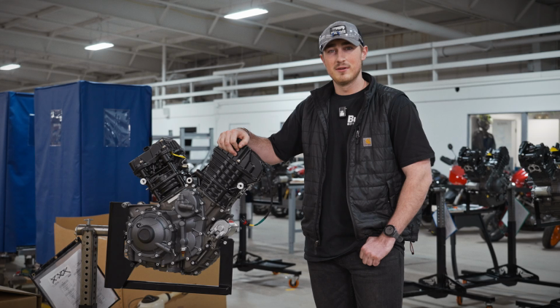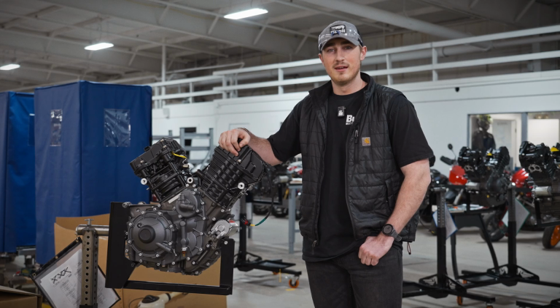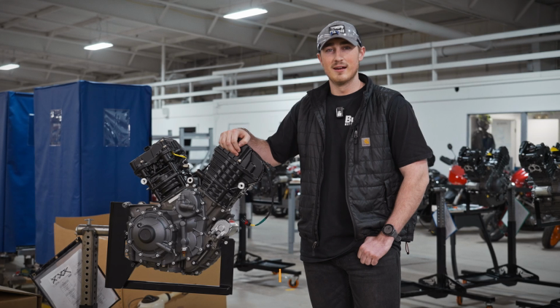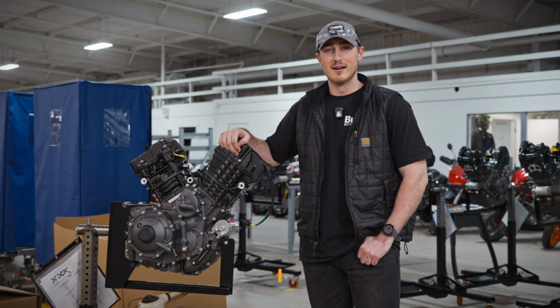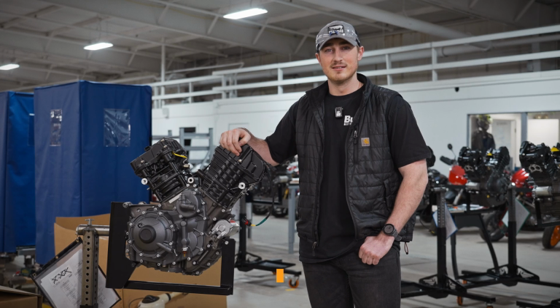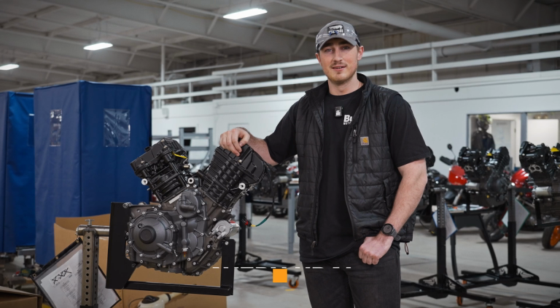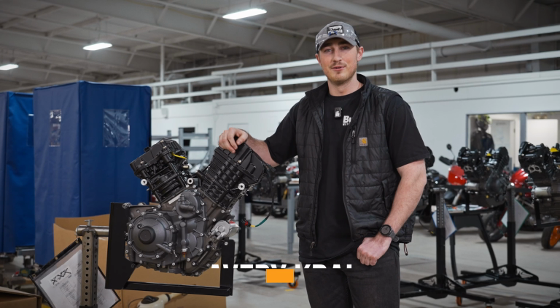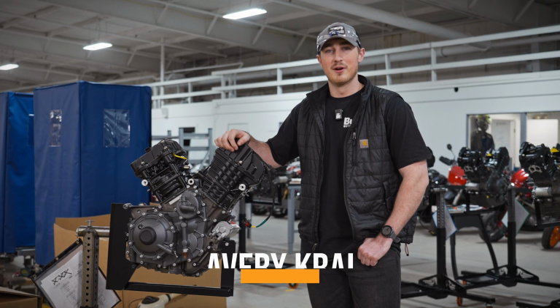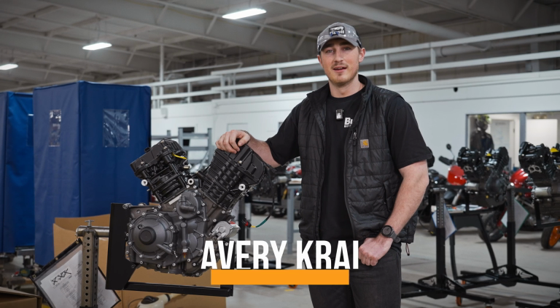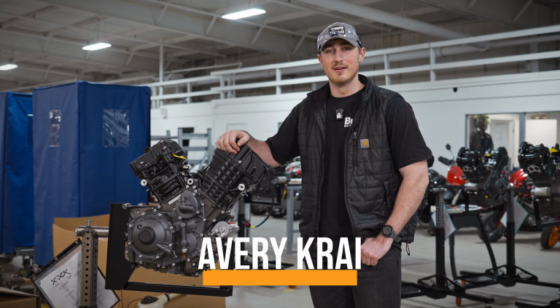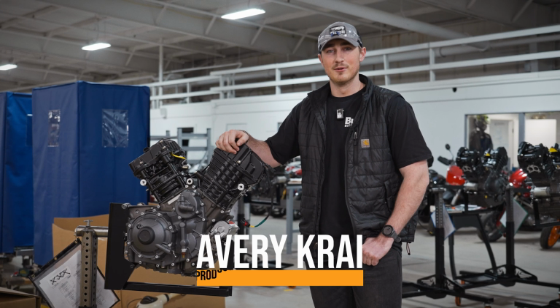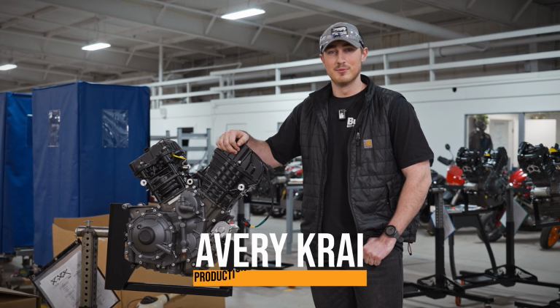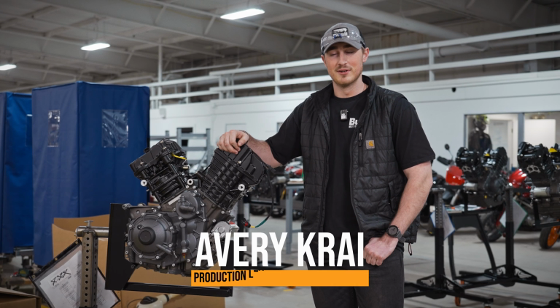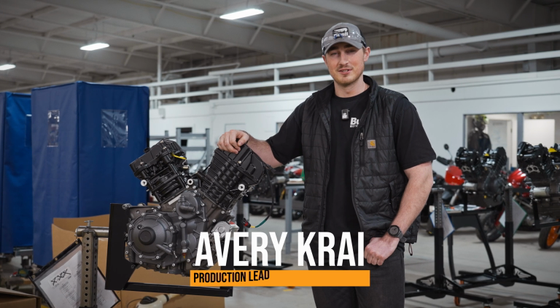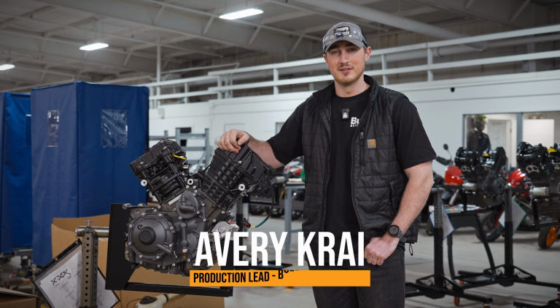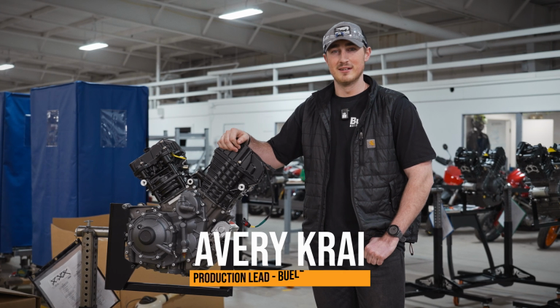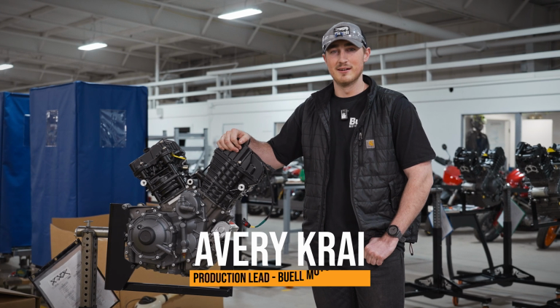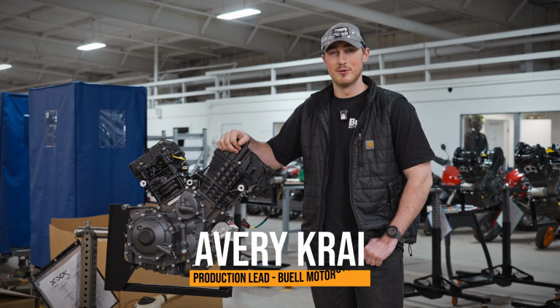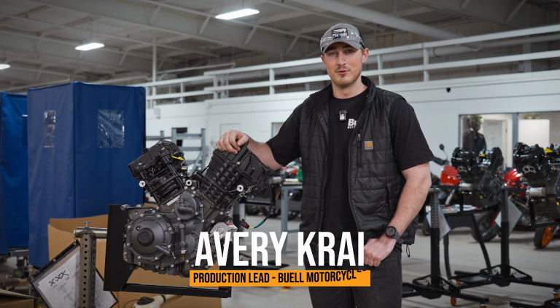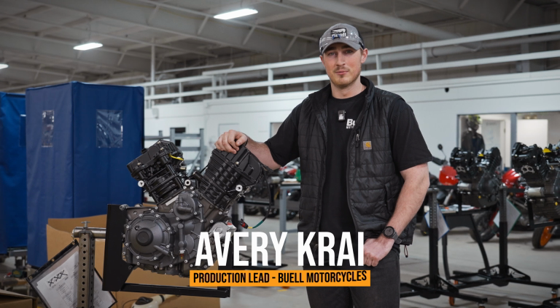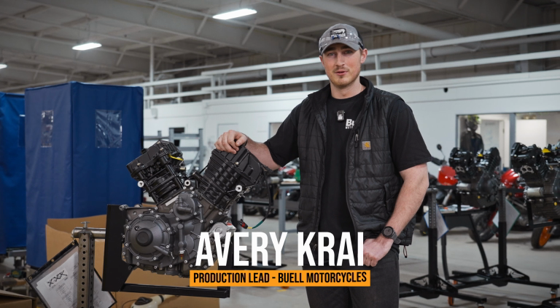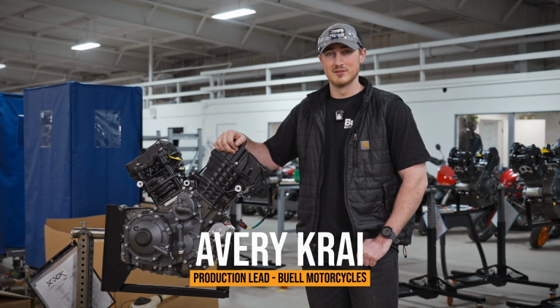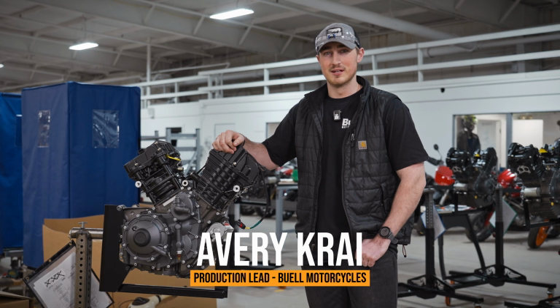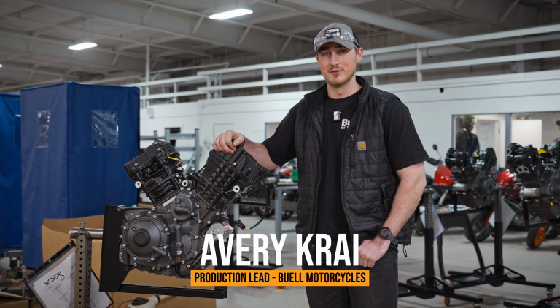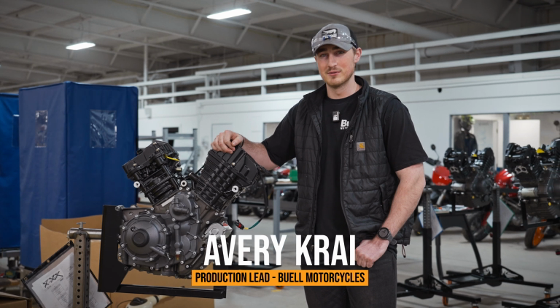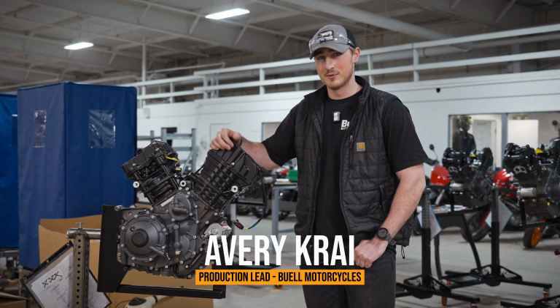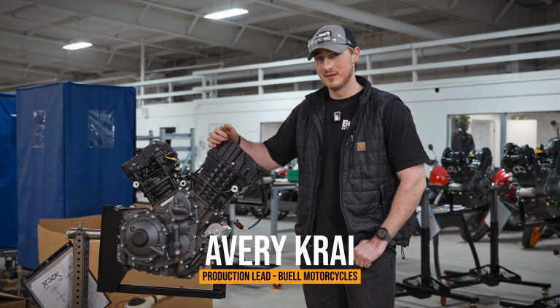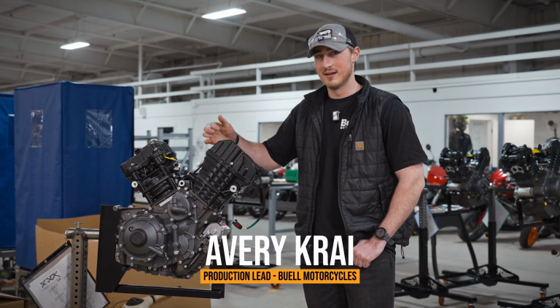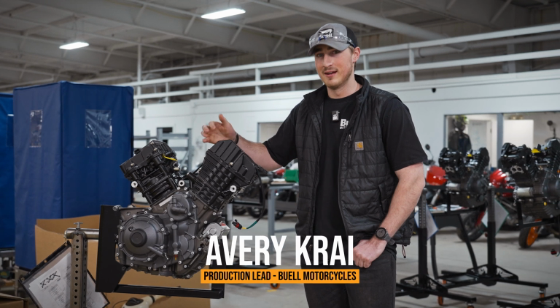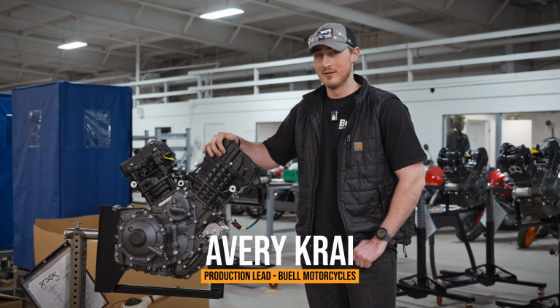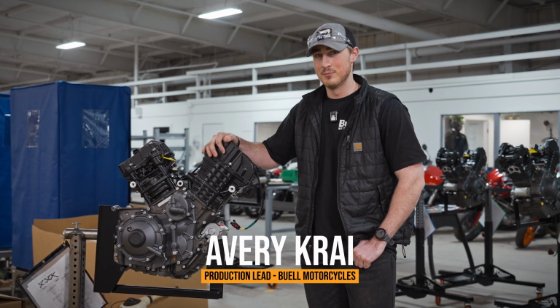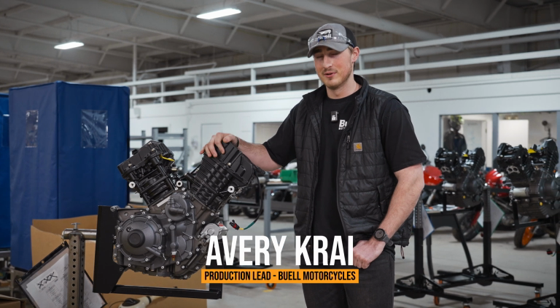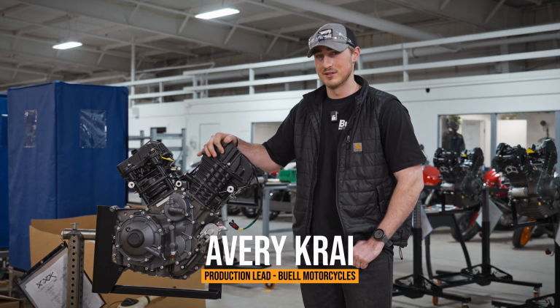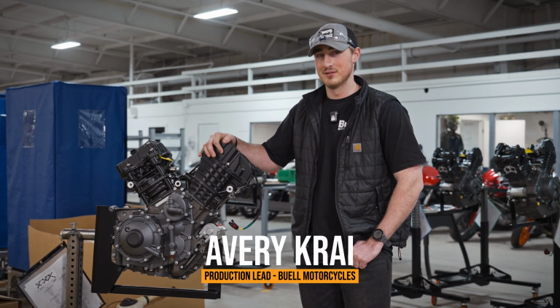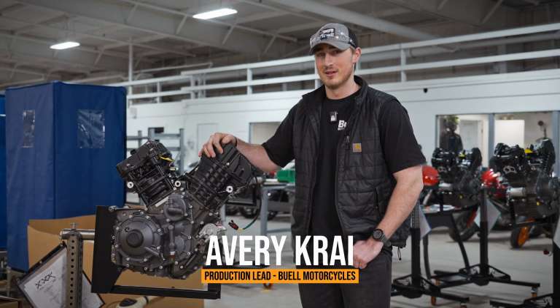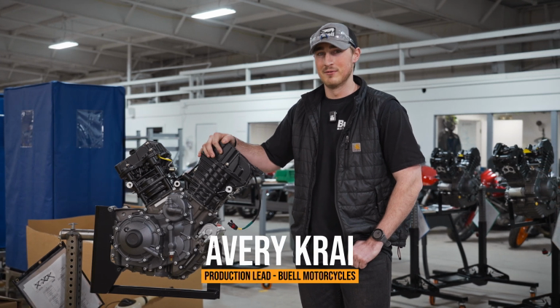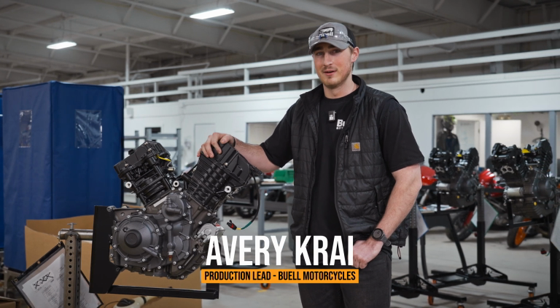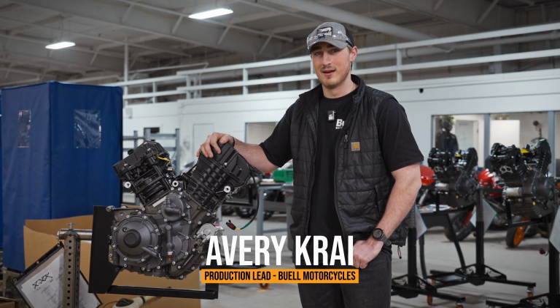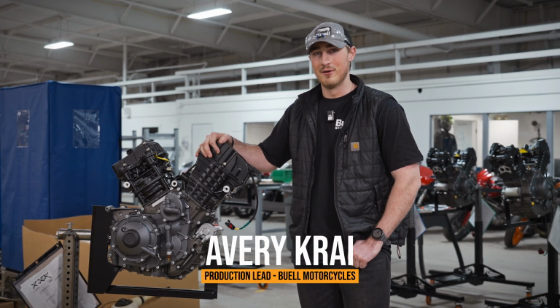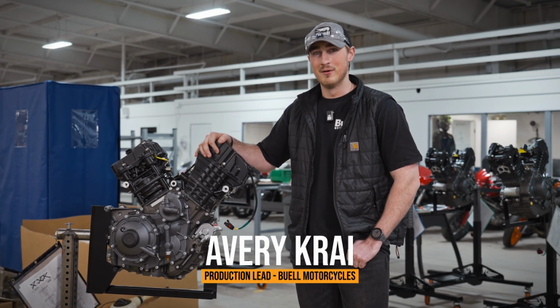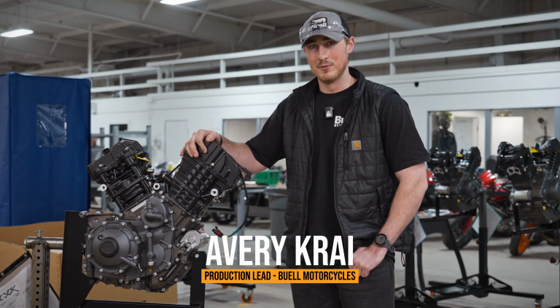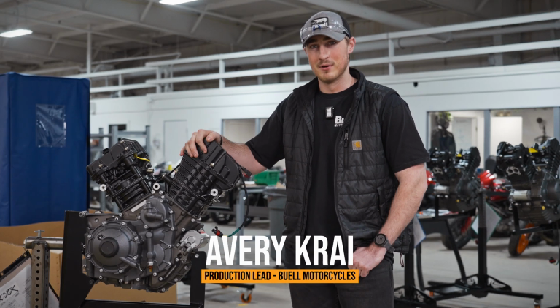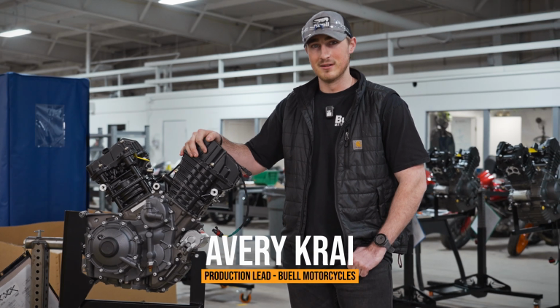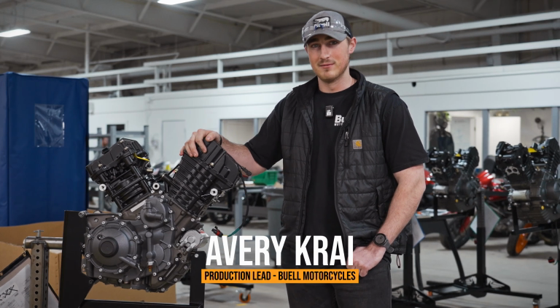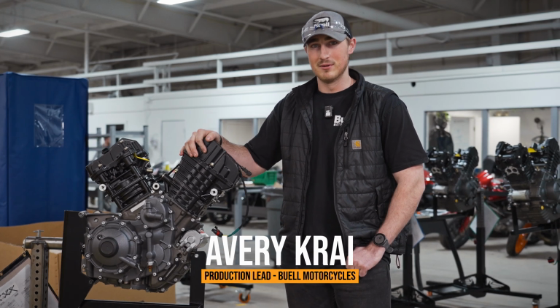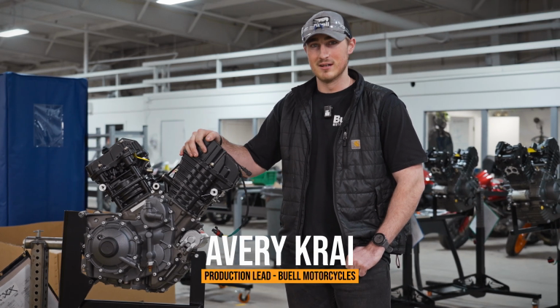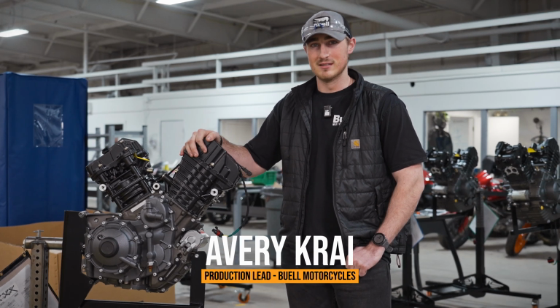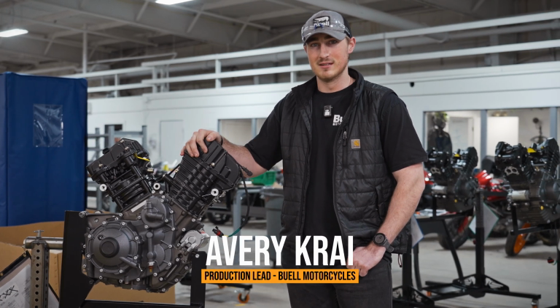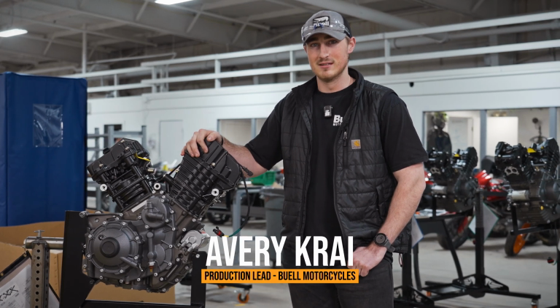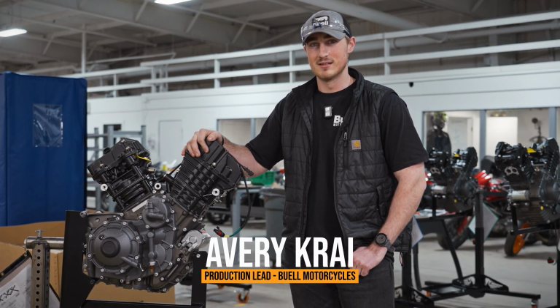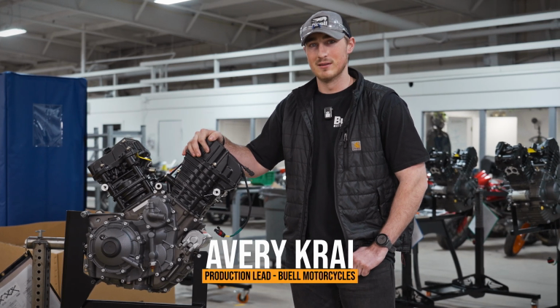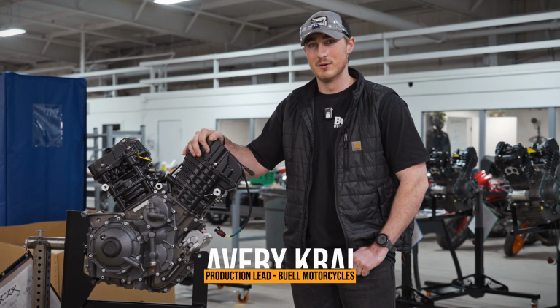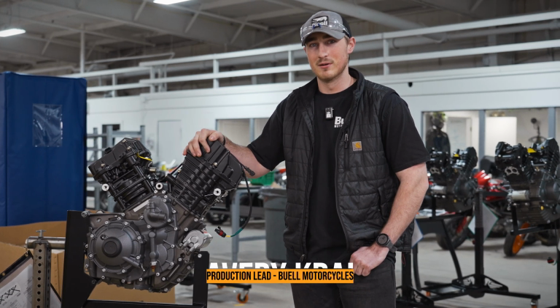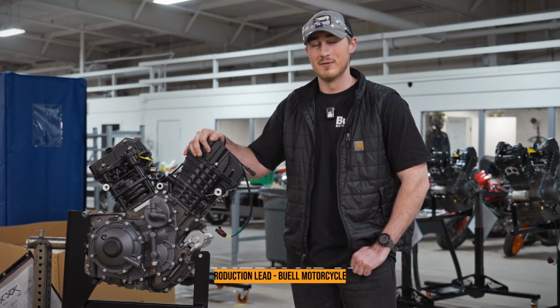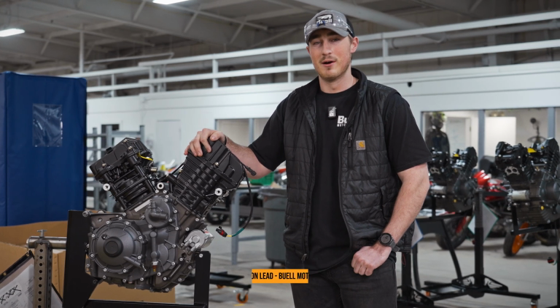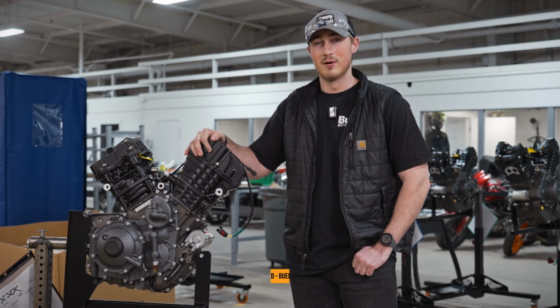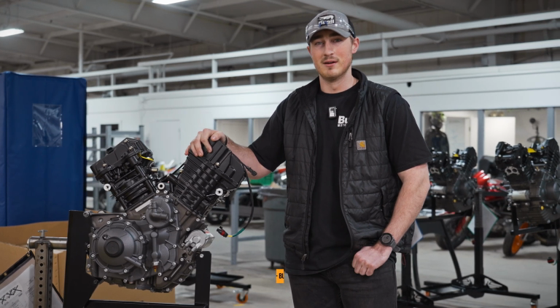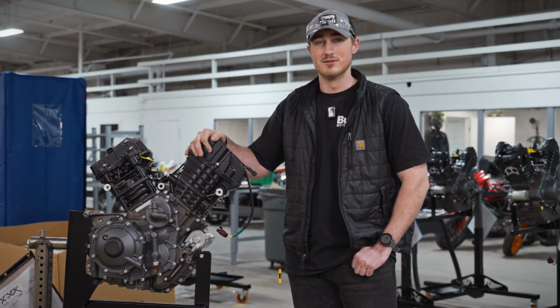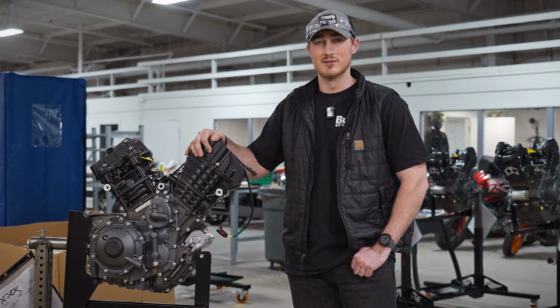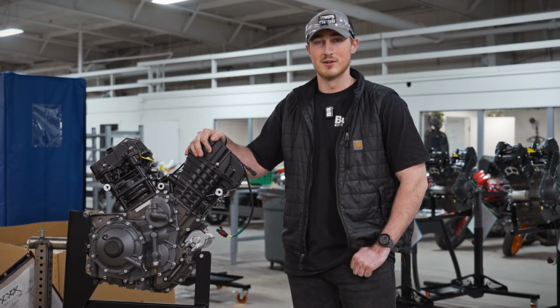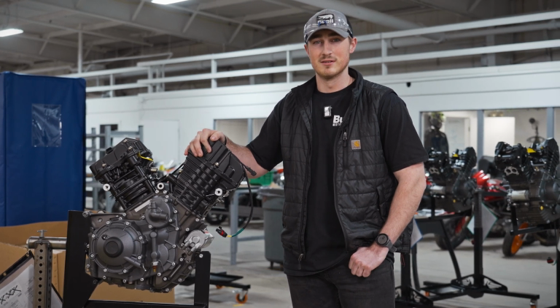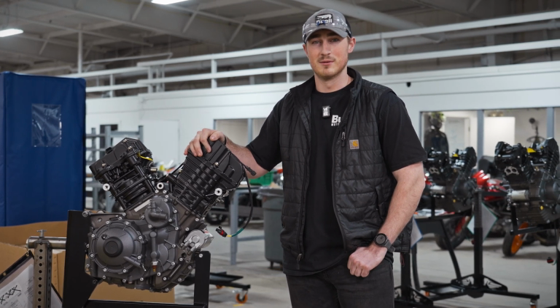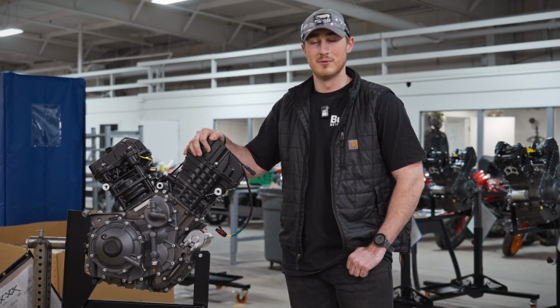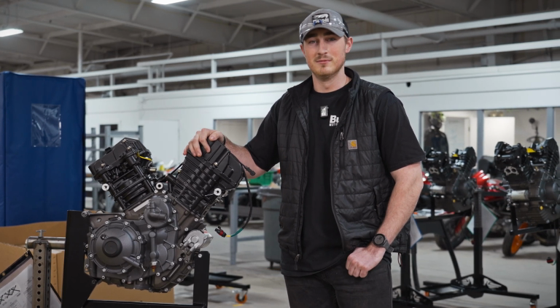Hey guys, Avery Cry here, production lead here at Bewell Motorcycles. We're at the end of the production line right now and we wanted to give you guys an inside look at how our engines are assembled.